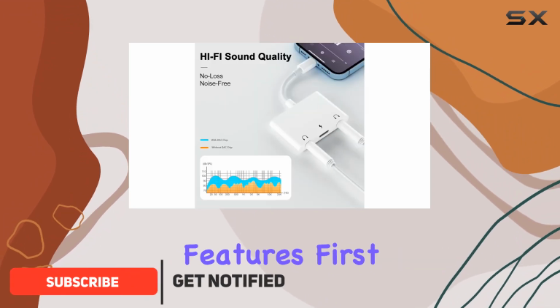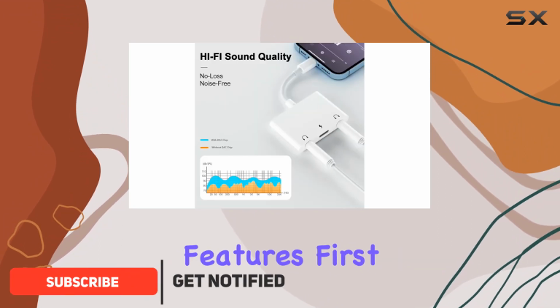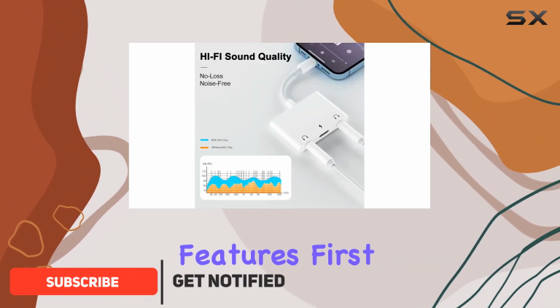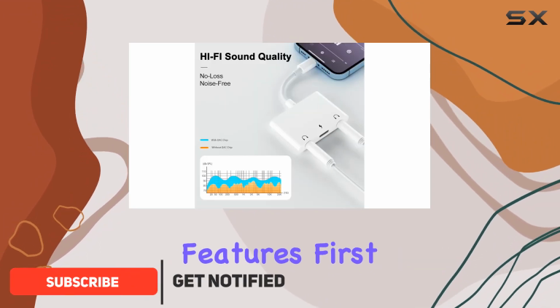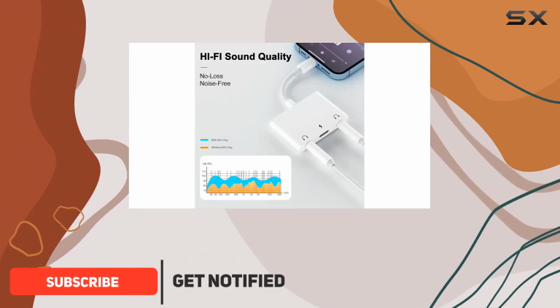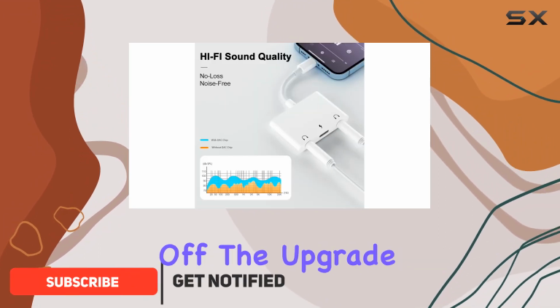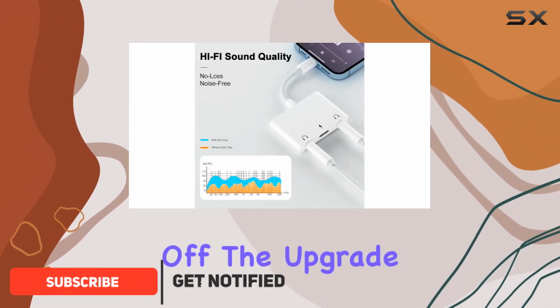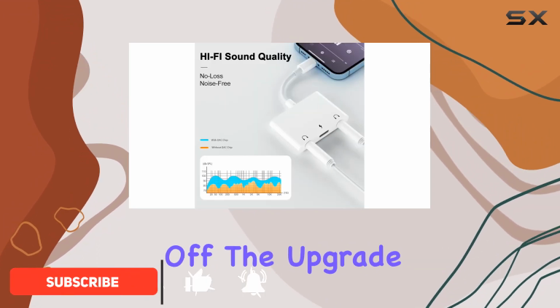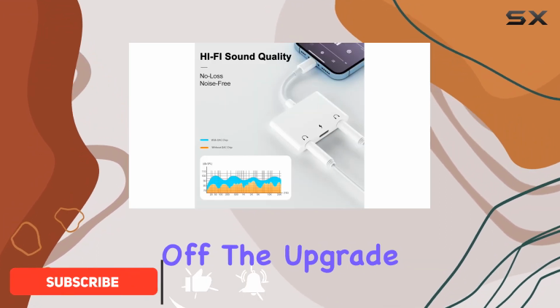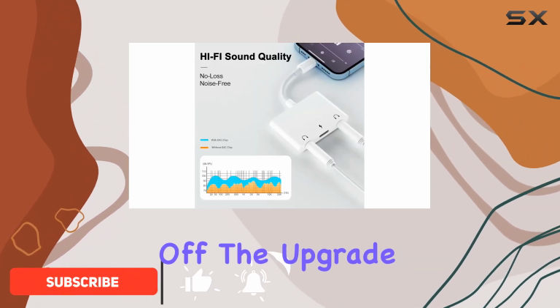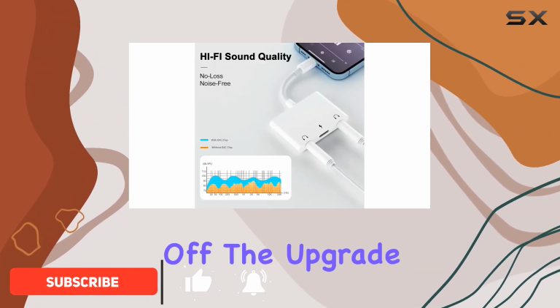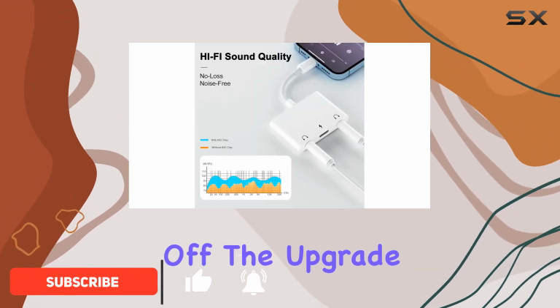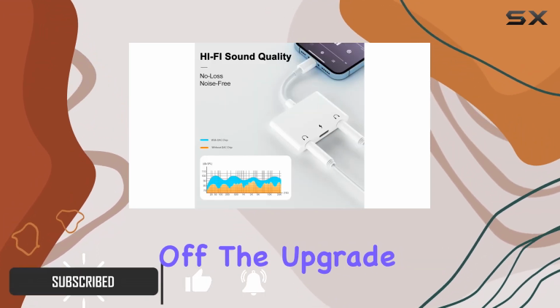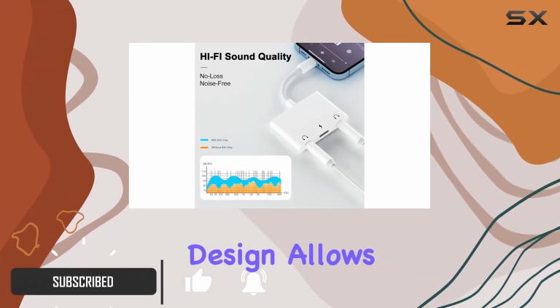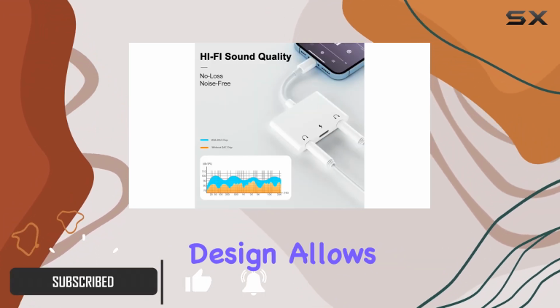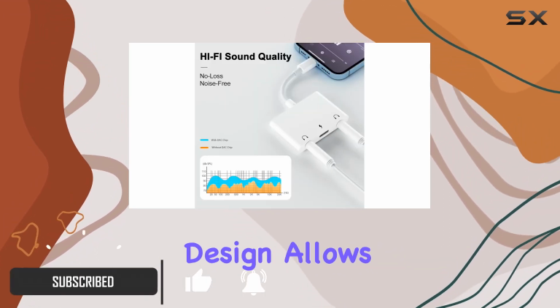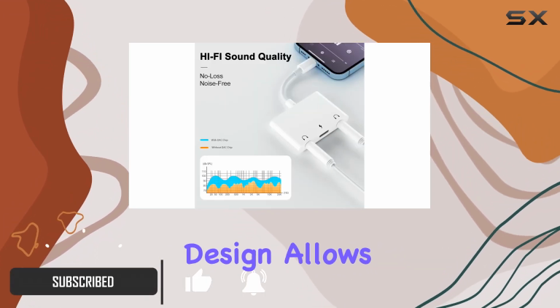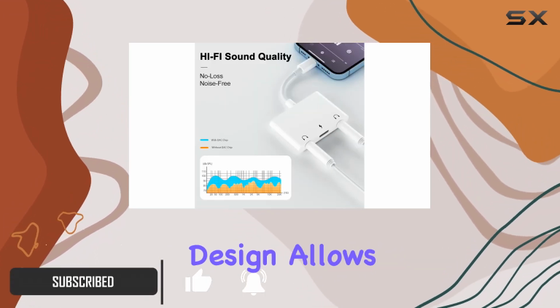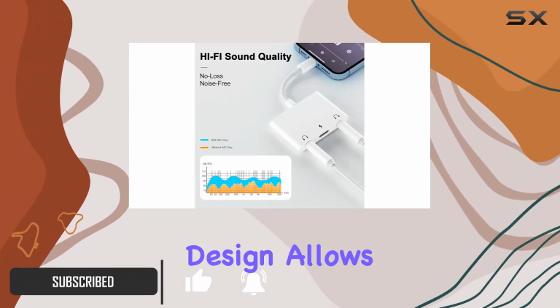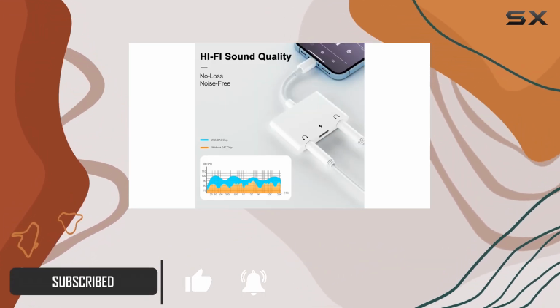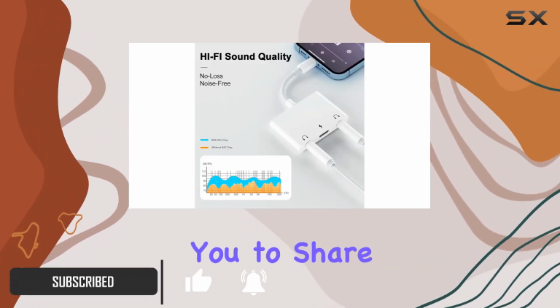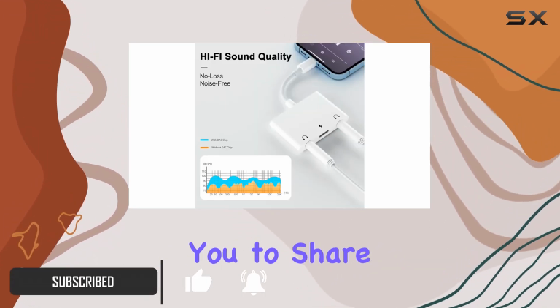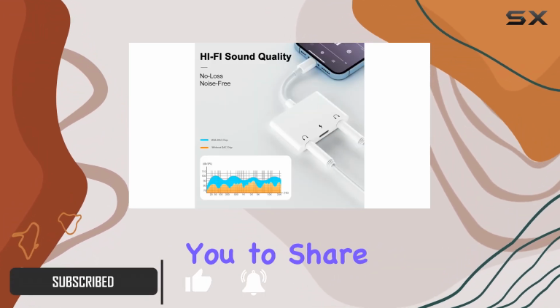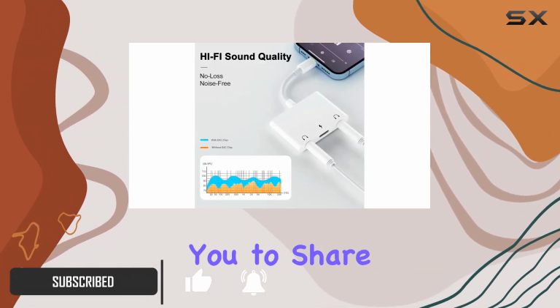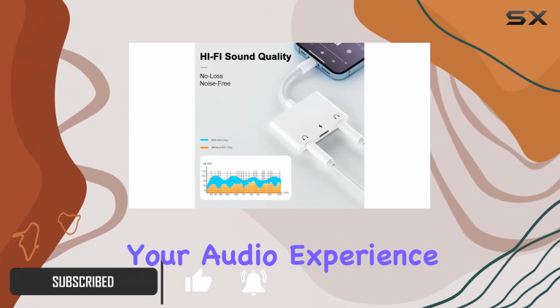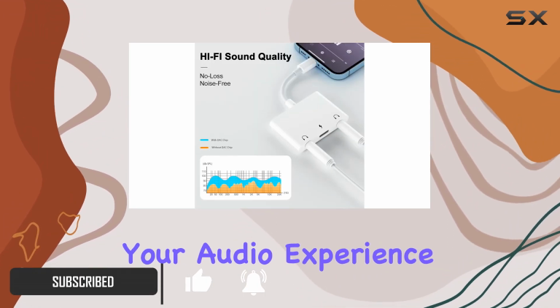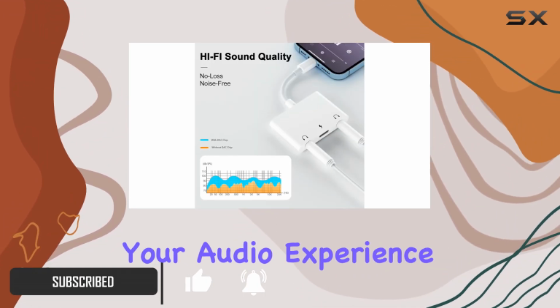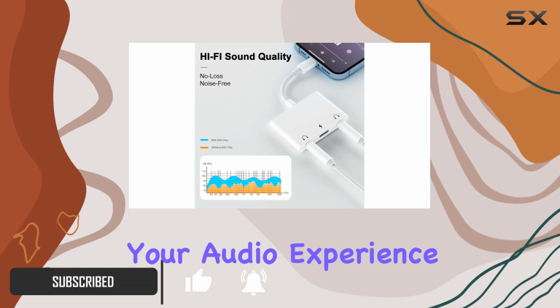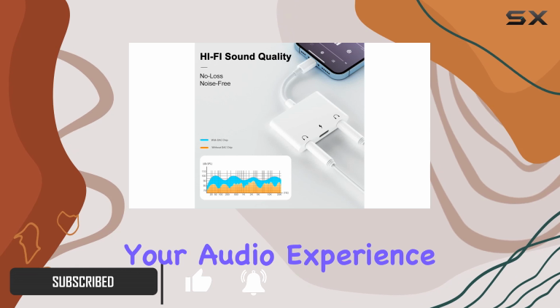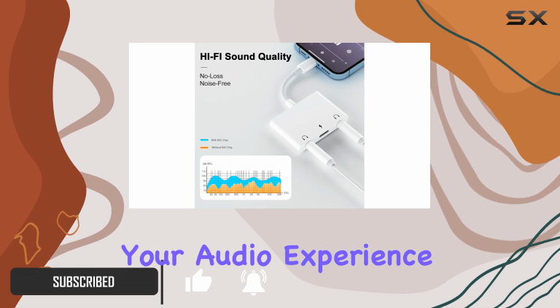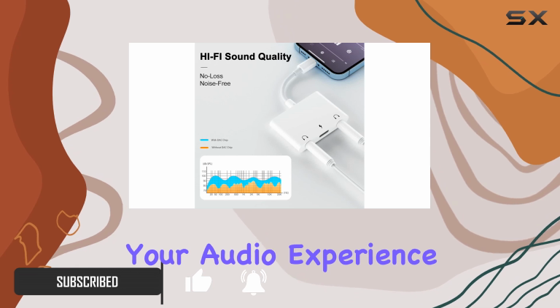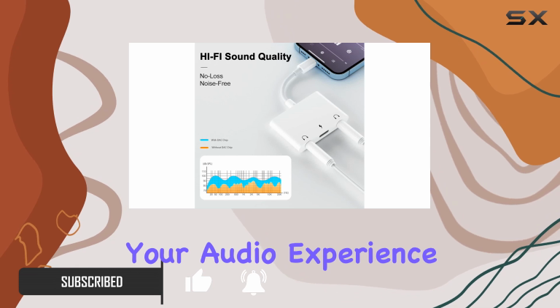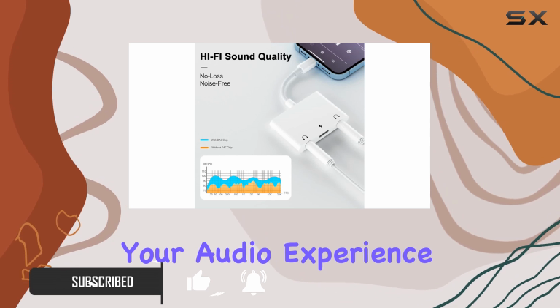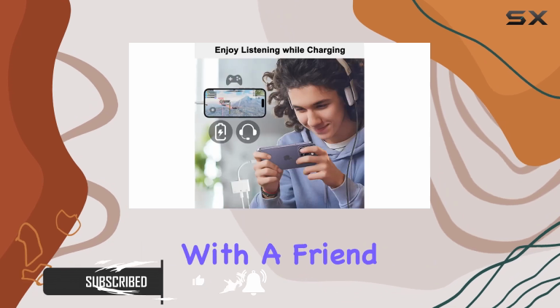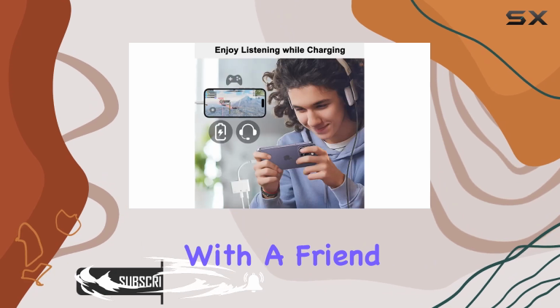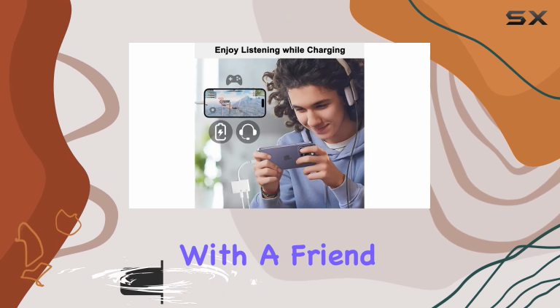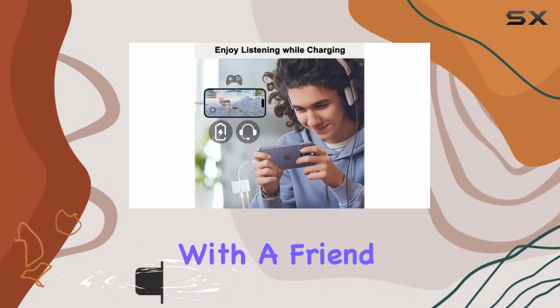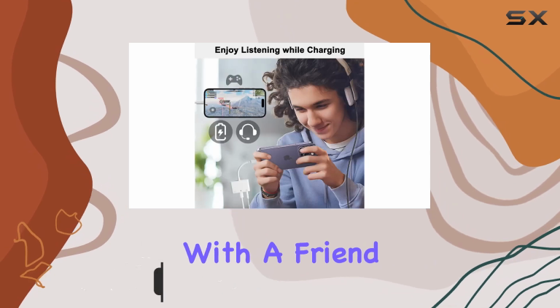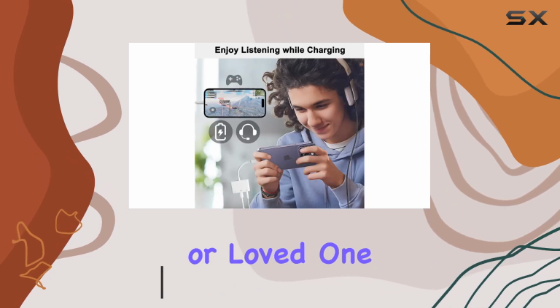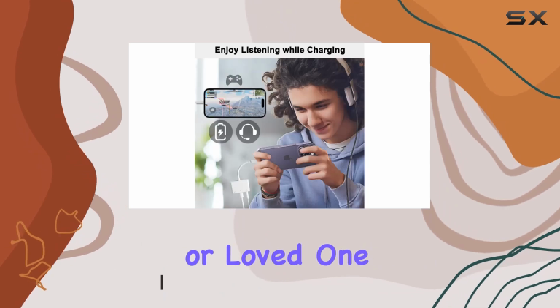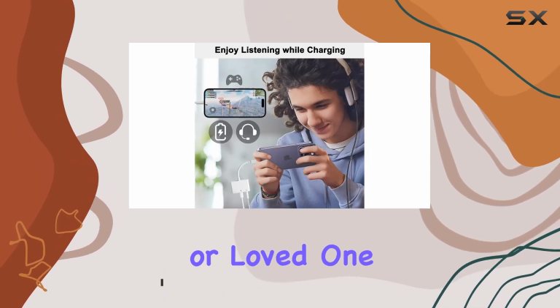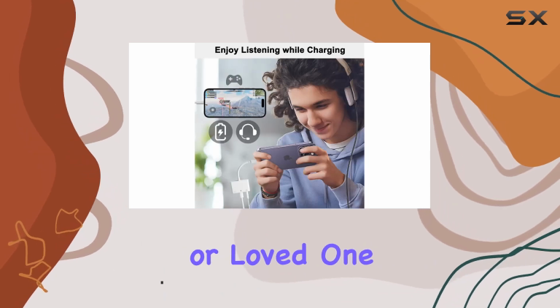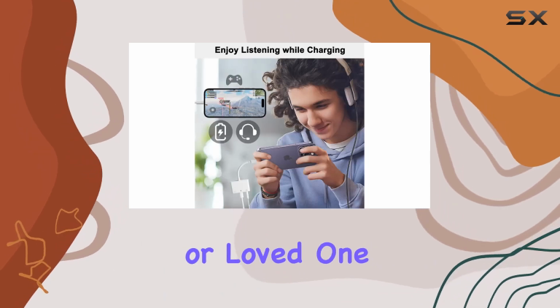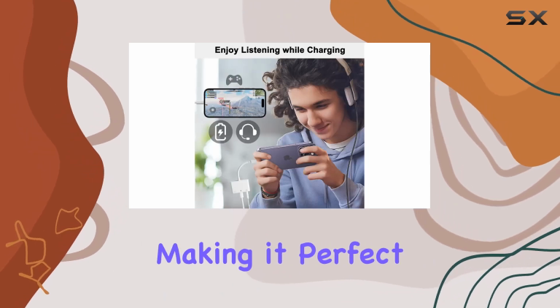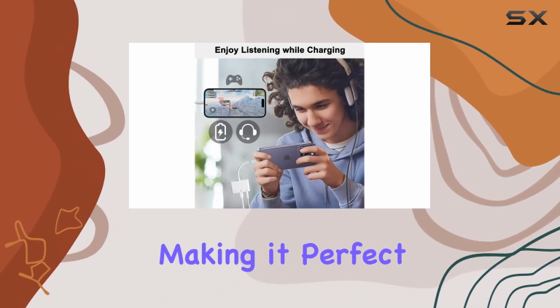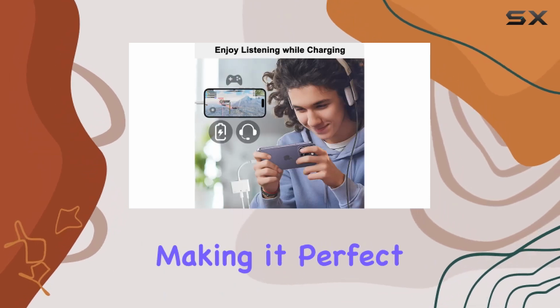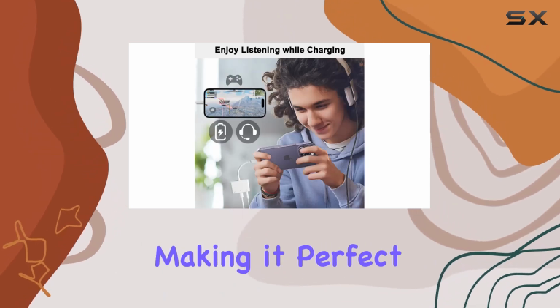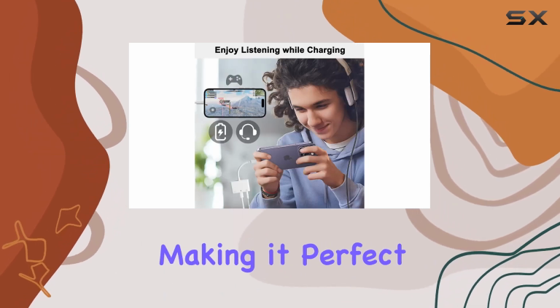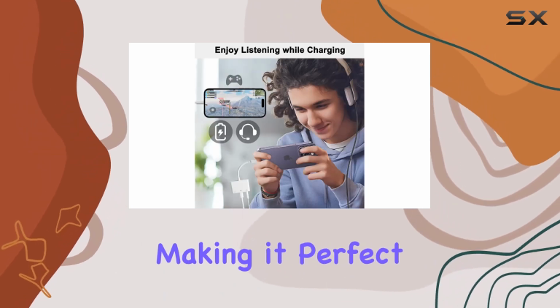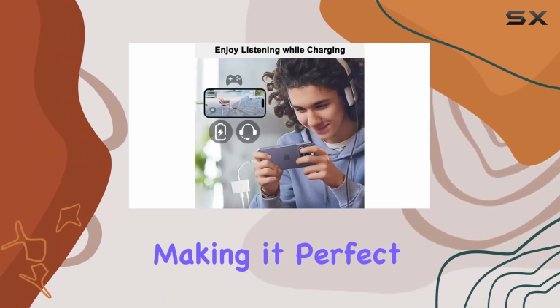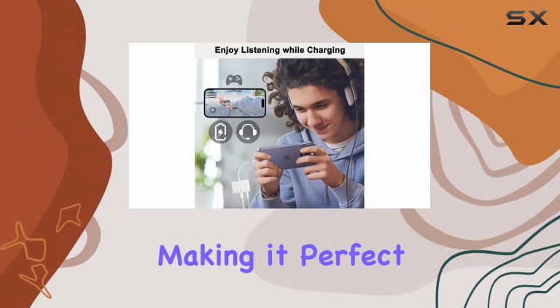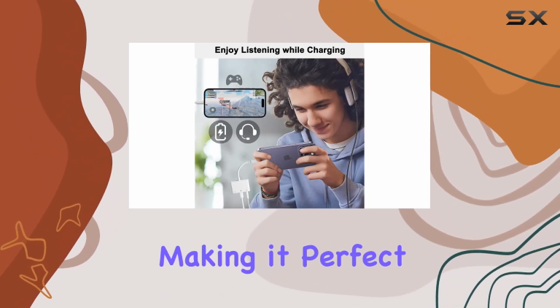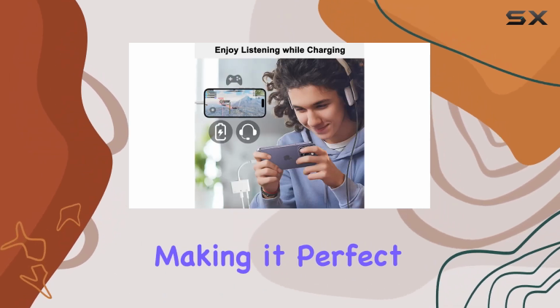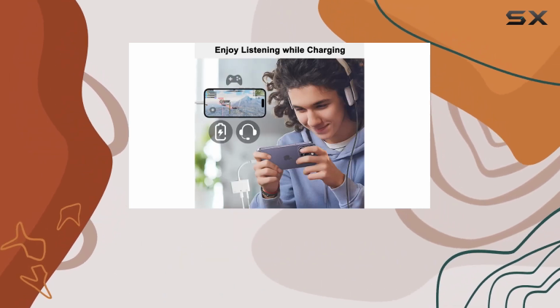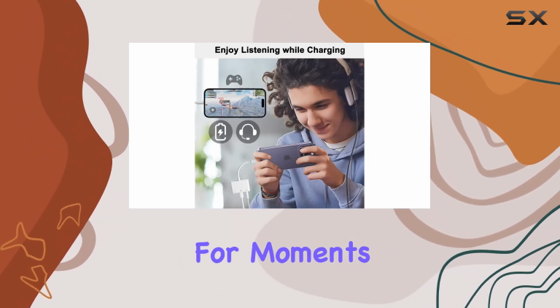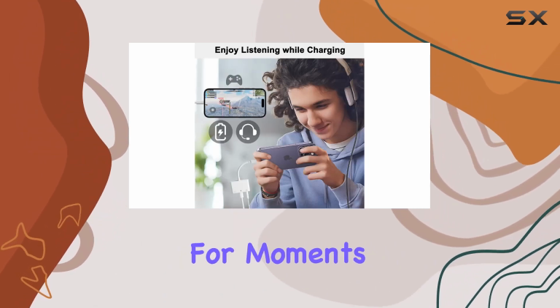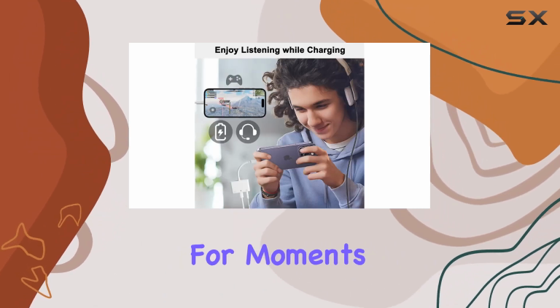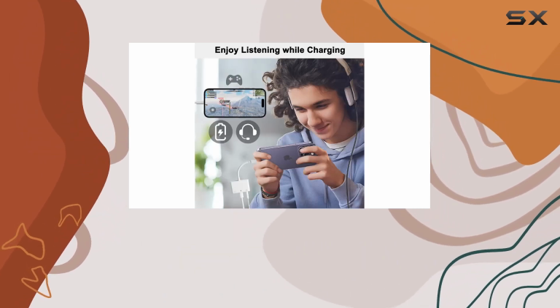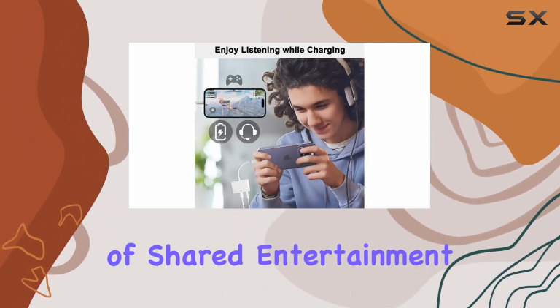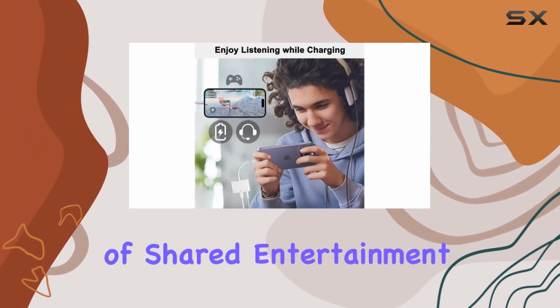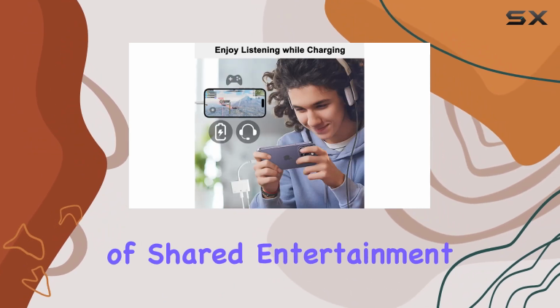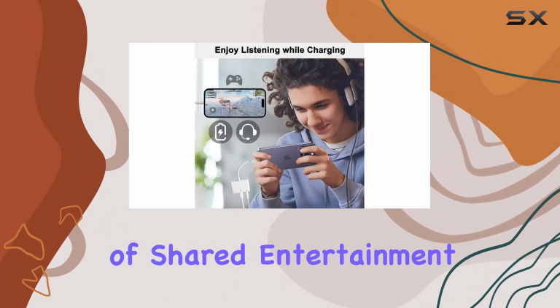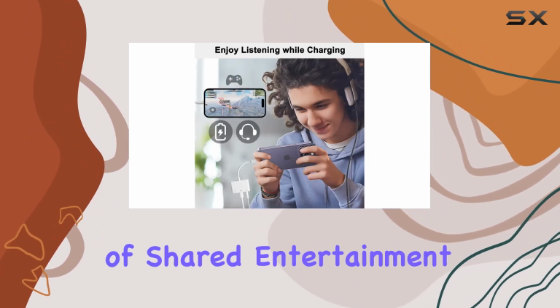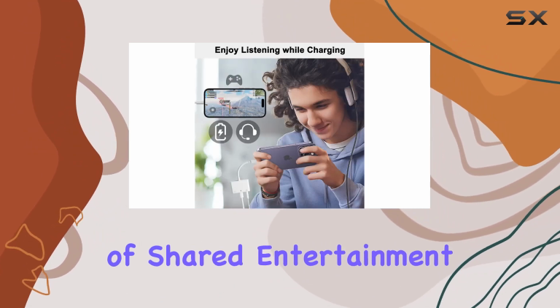First off, the upgraded design allows you to share your audio experience with a friend or loved one, making it perfect for moments of shared entertainment.